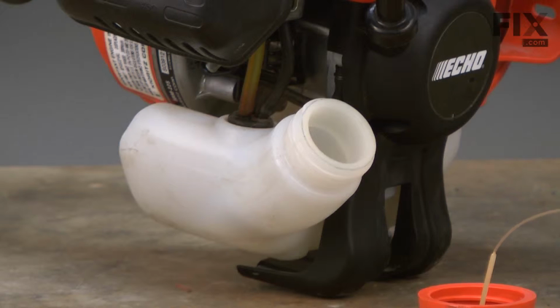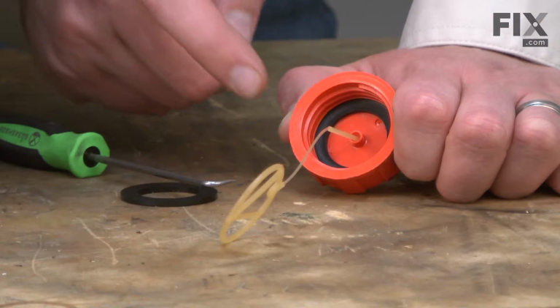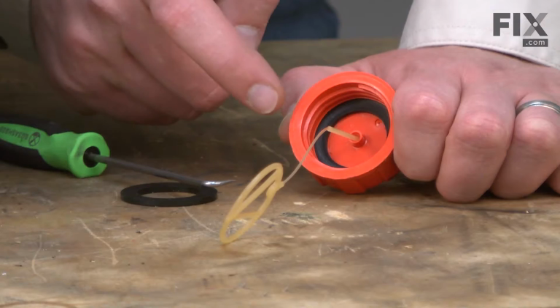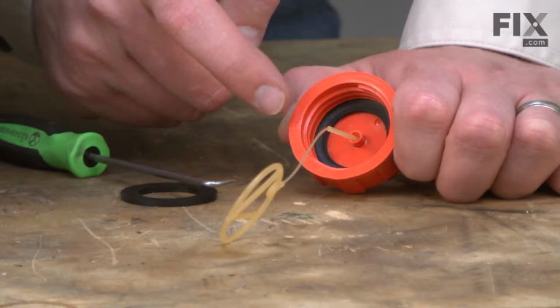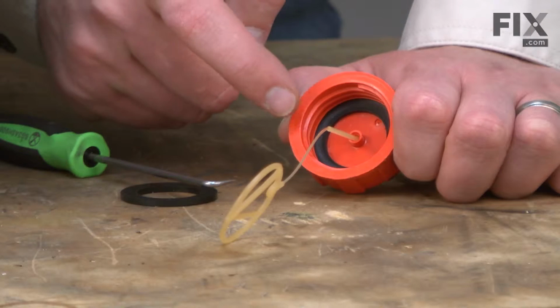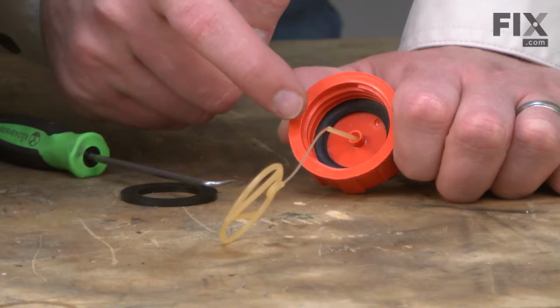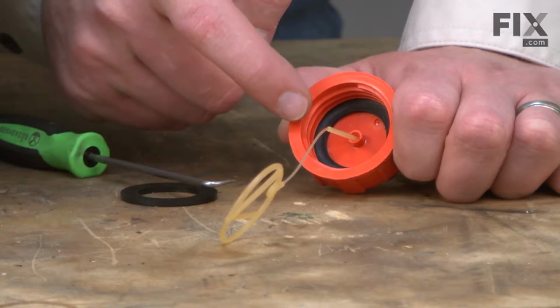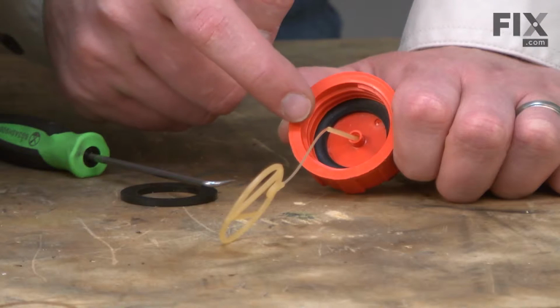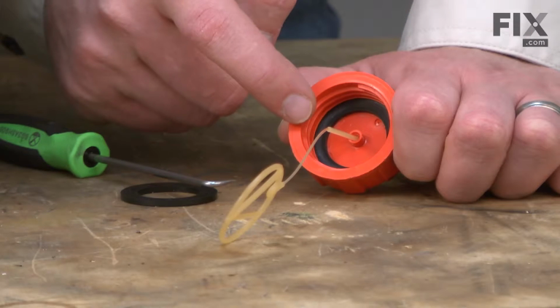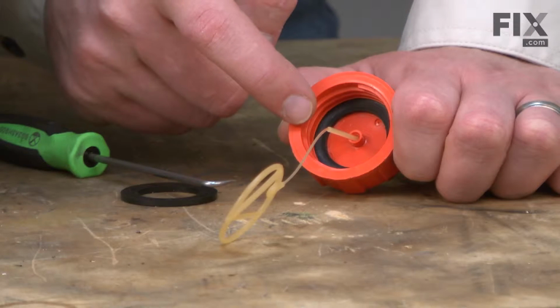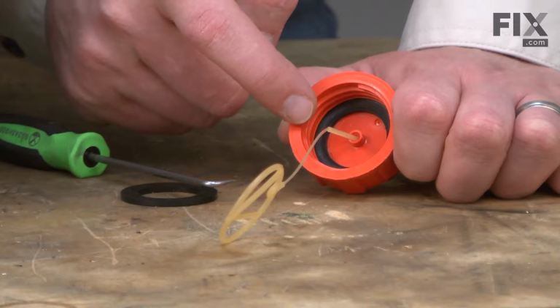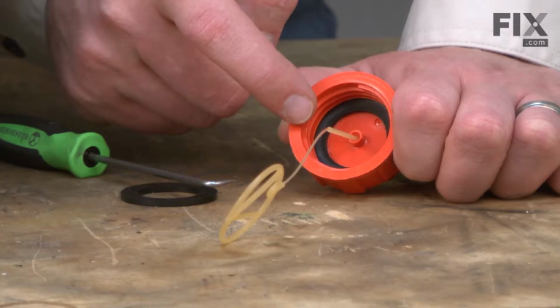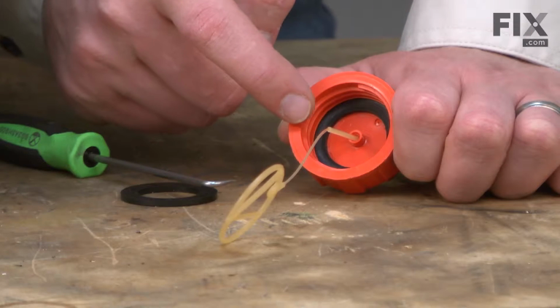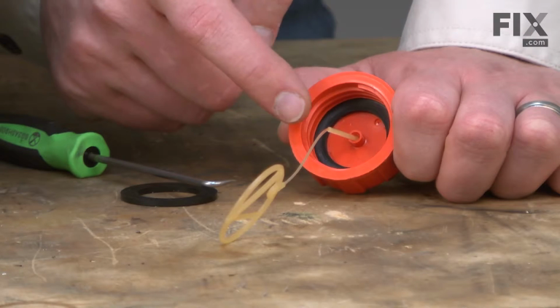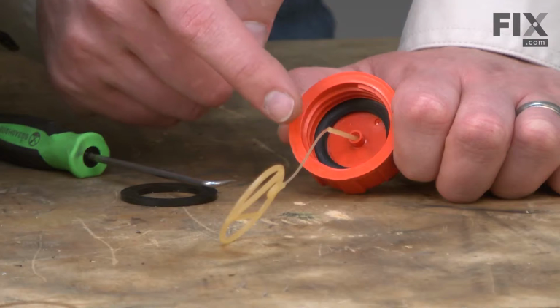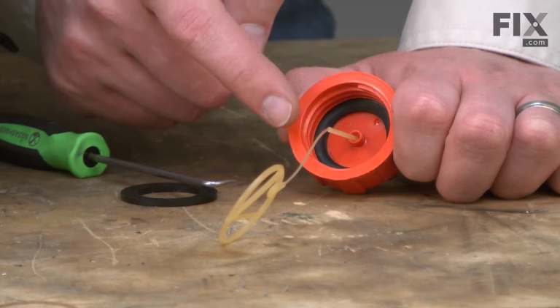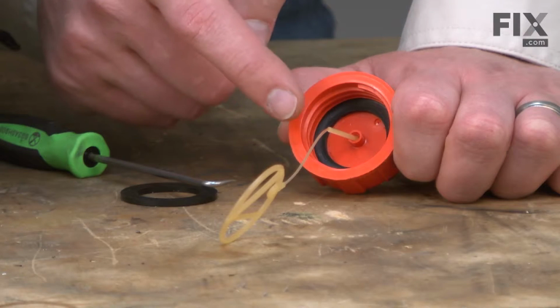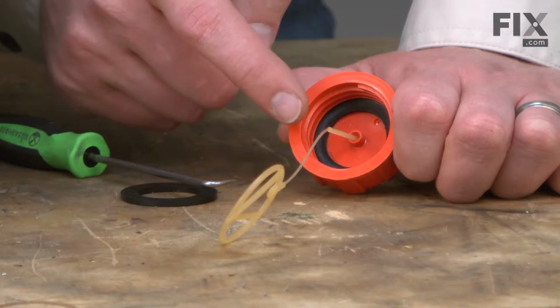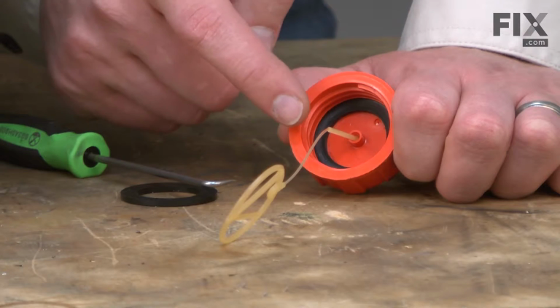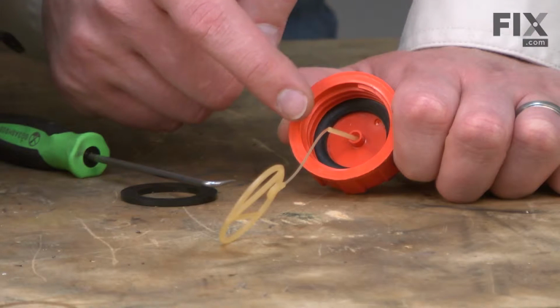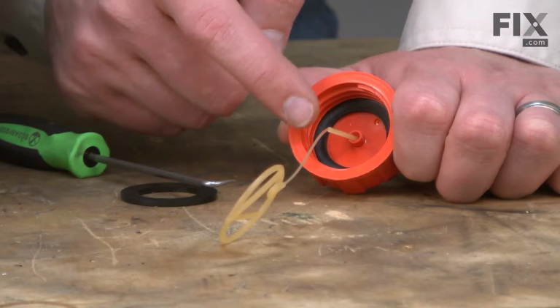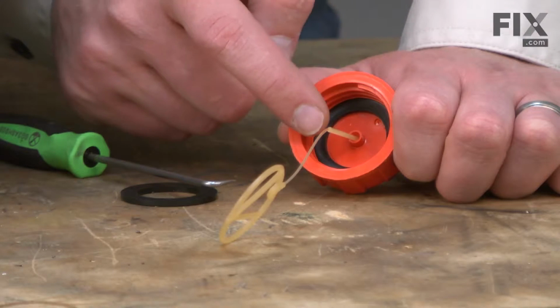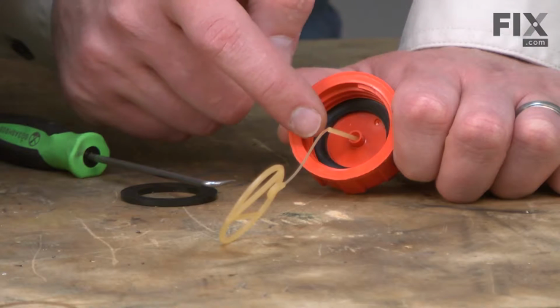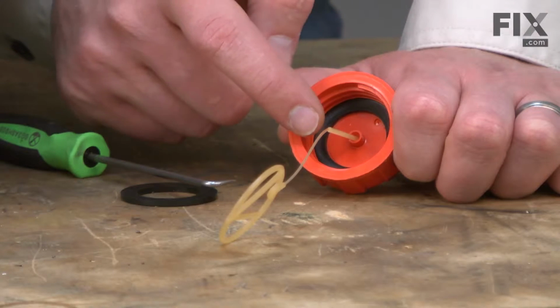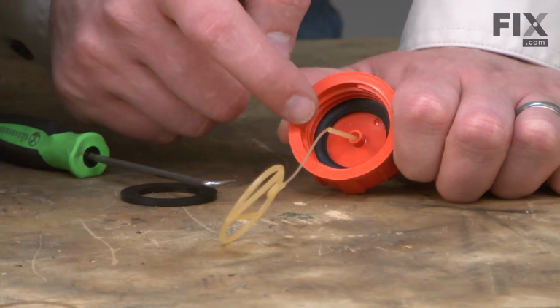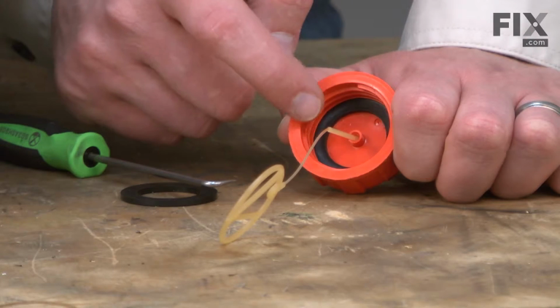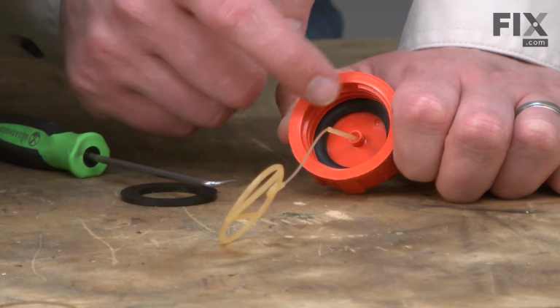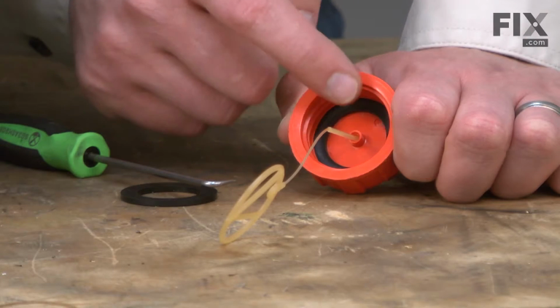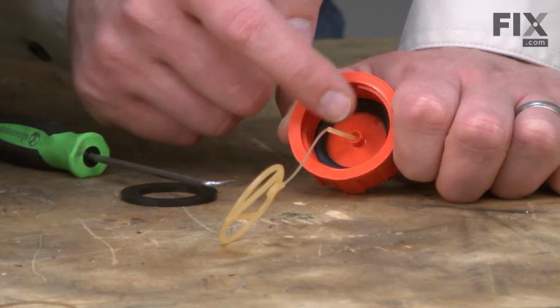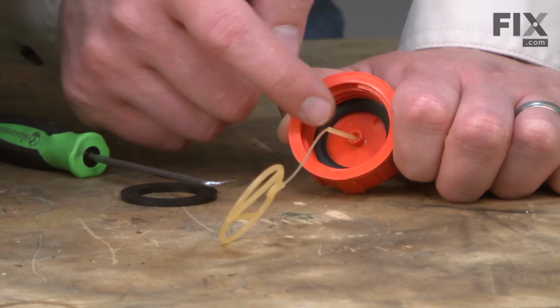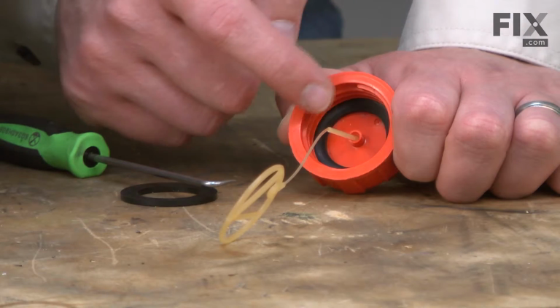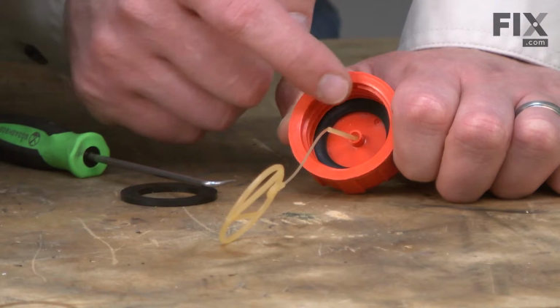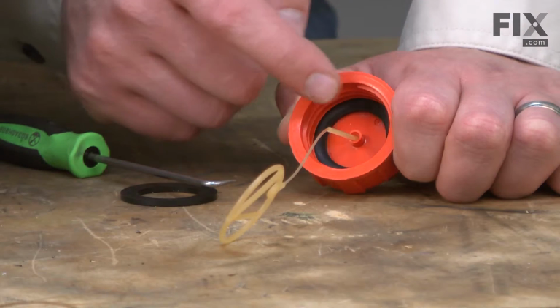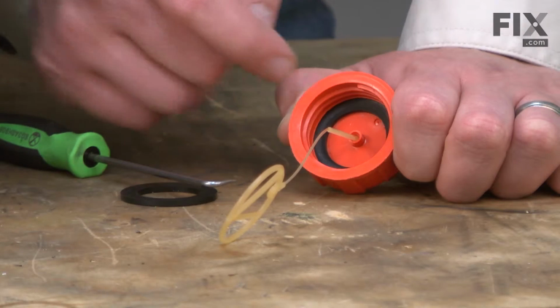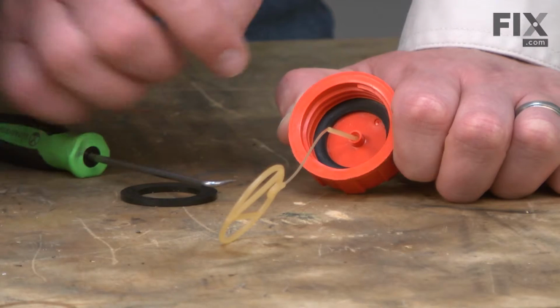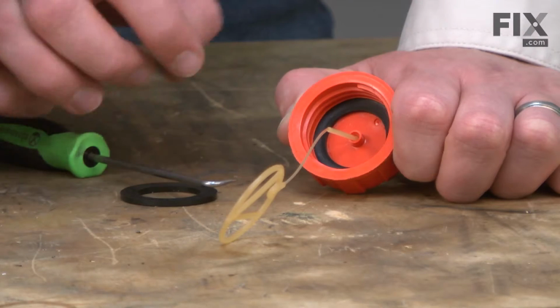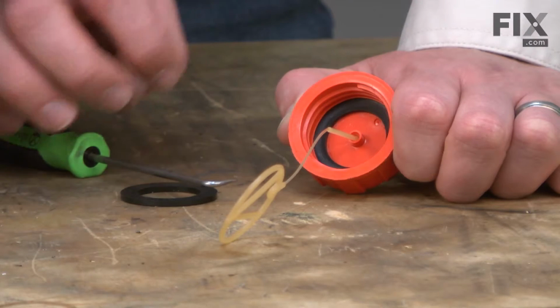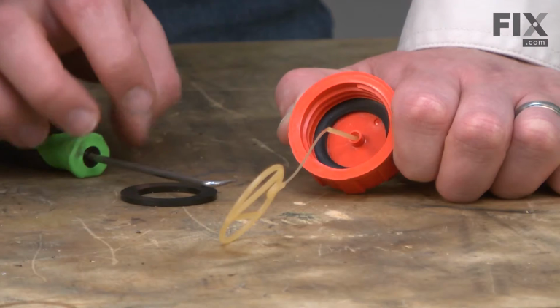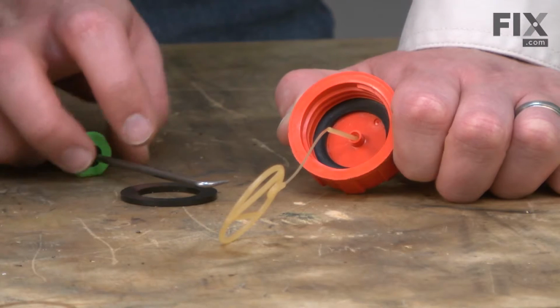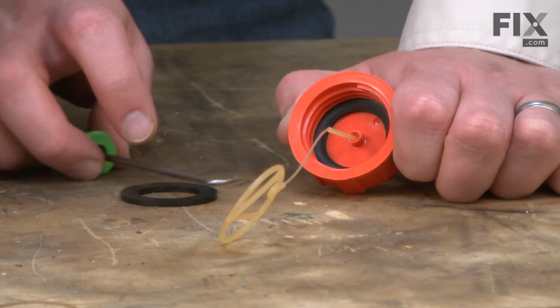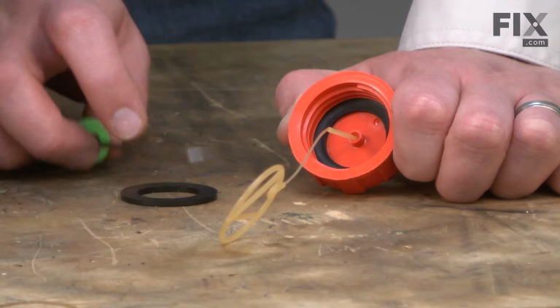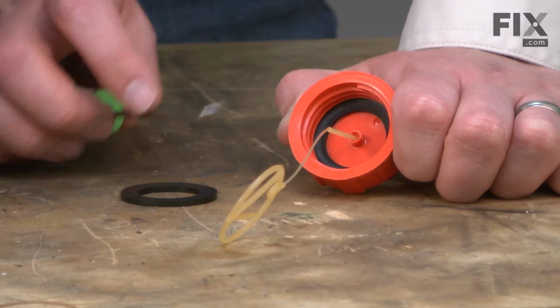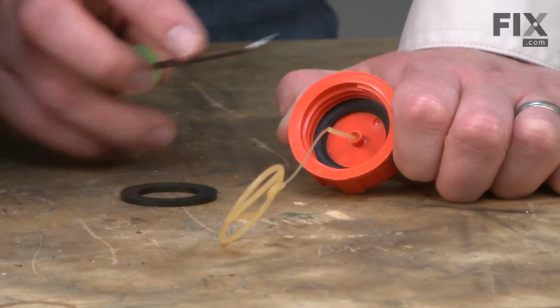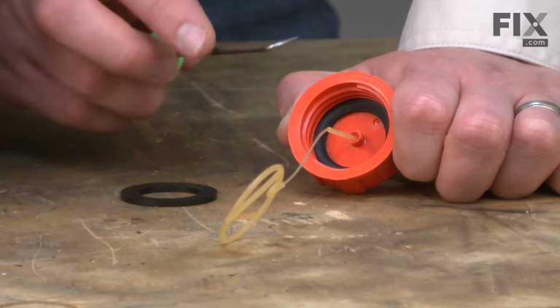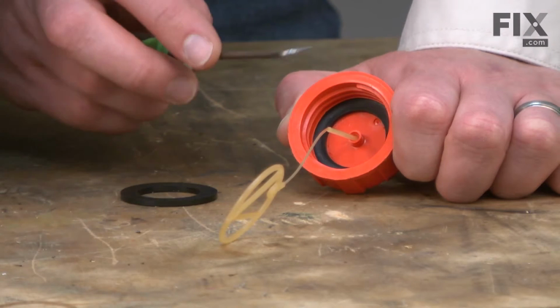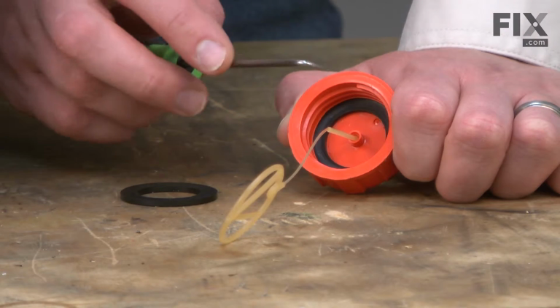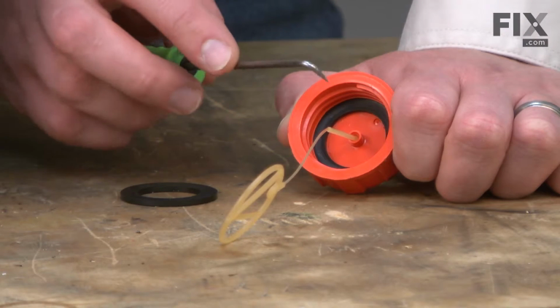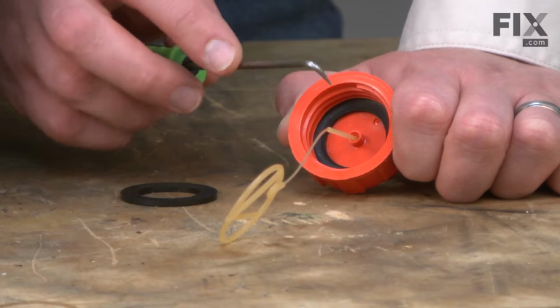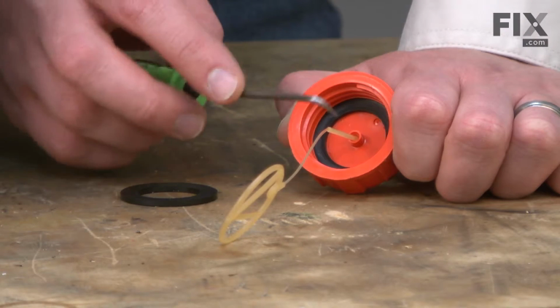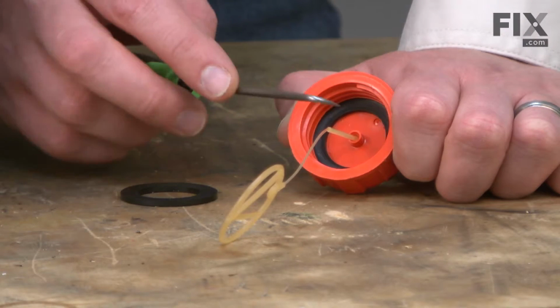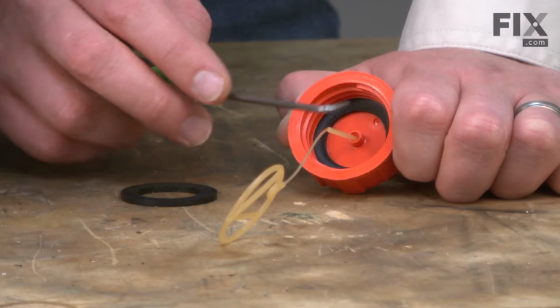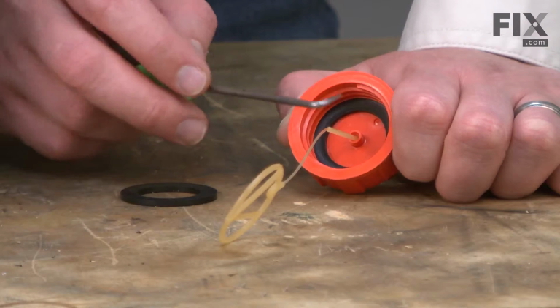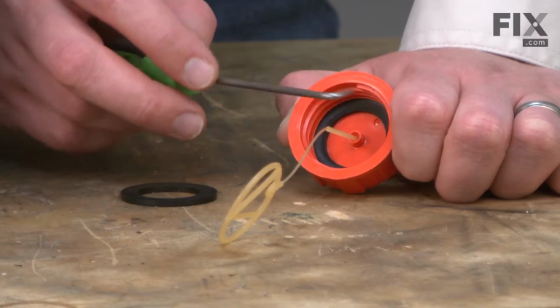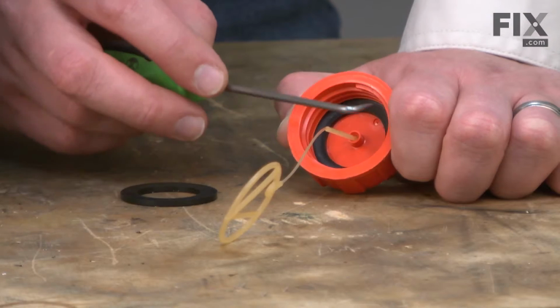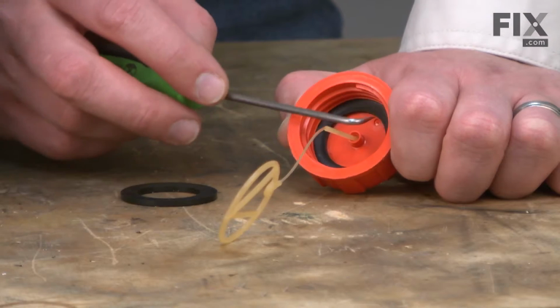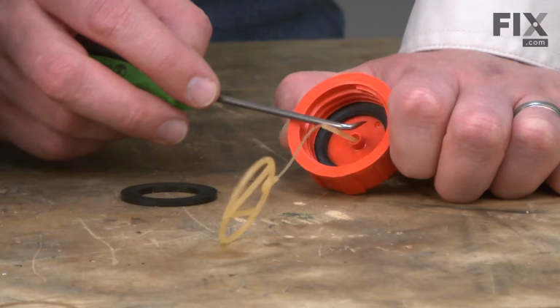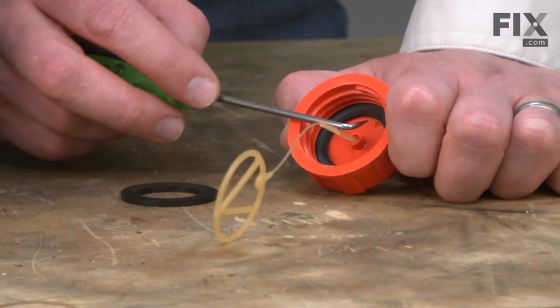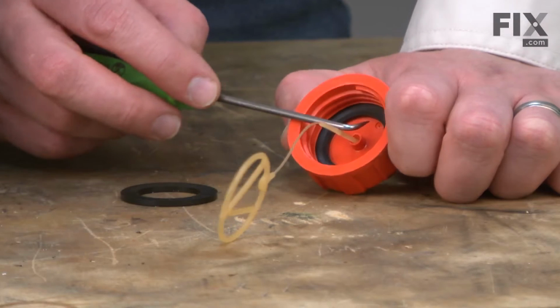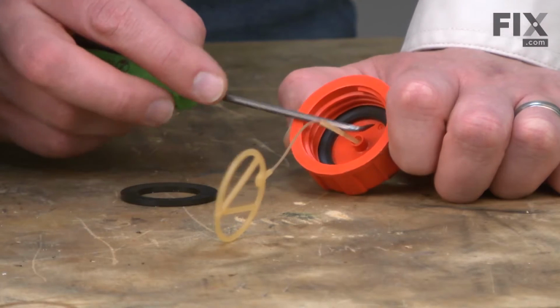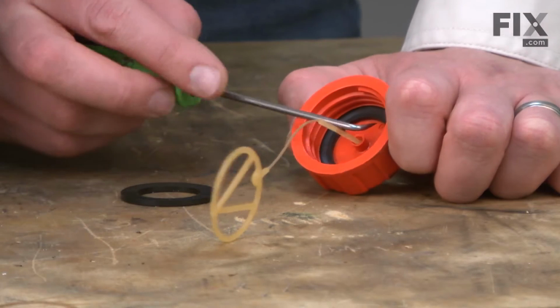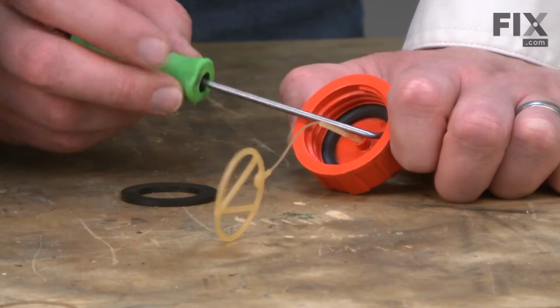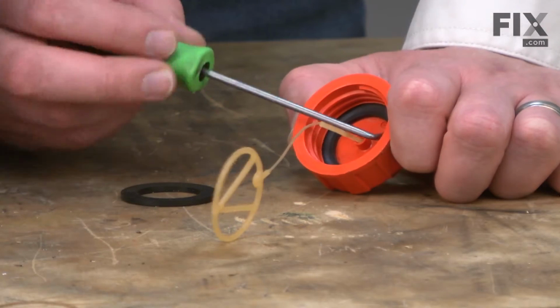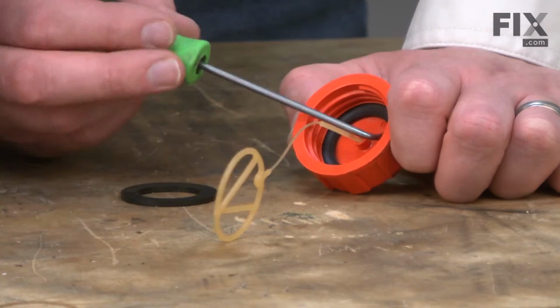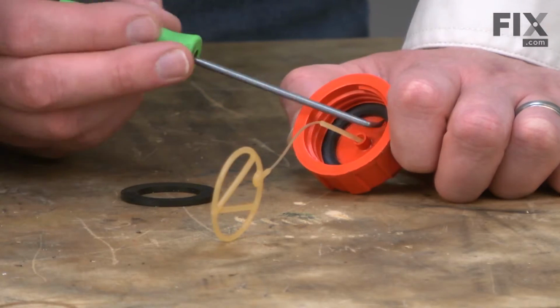The gas cap gasket sits at the top of the threads inside the cap. I'll use a pick to remove it.